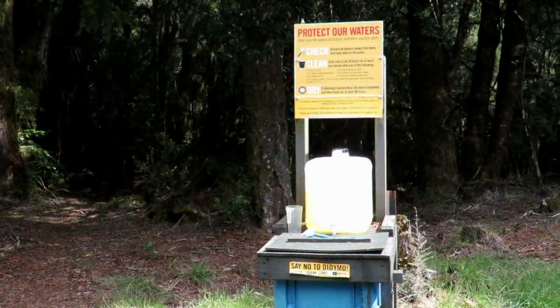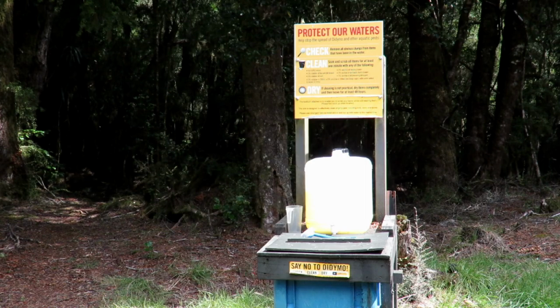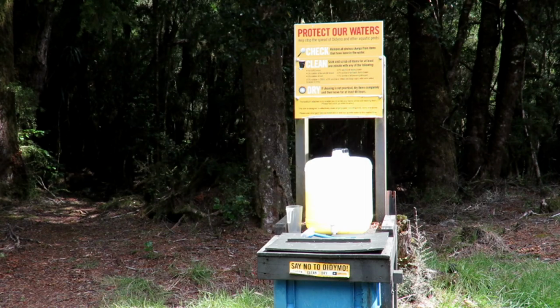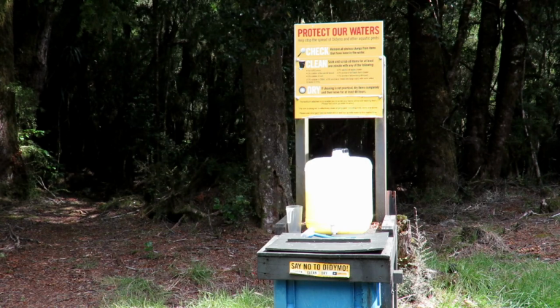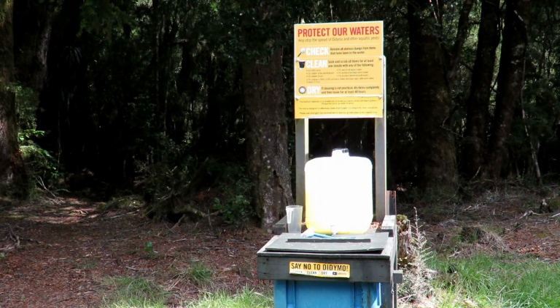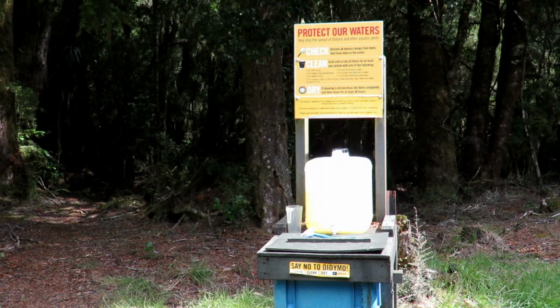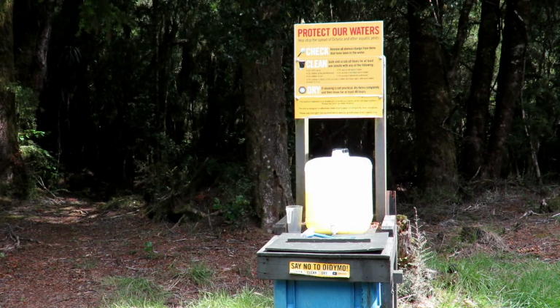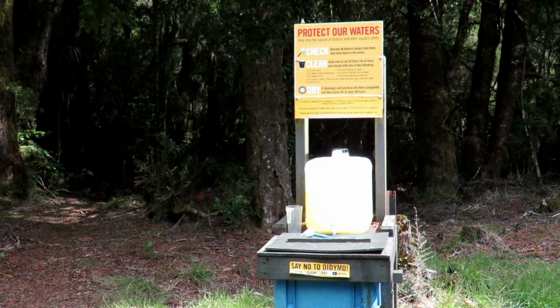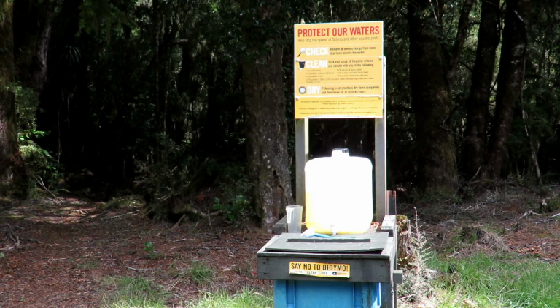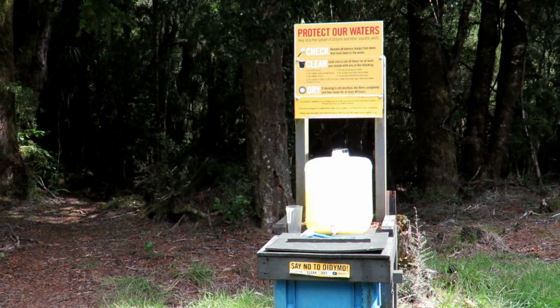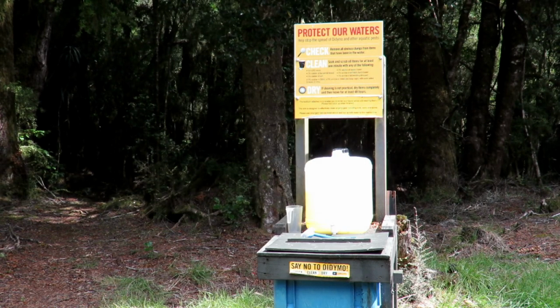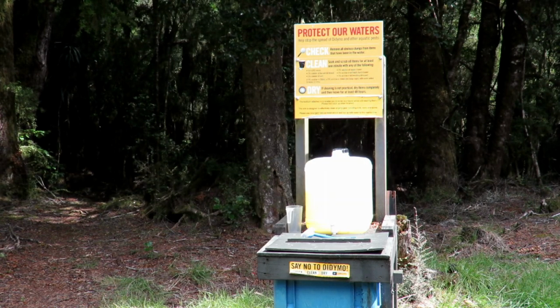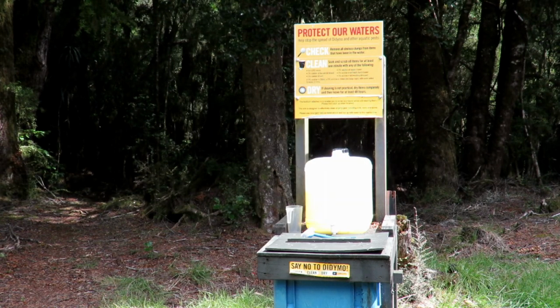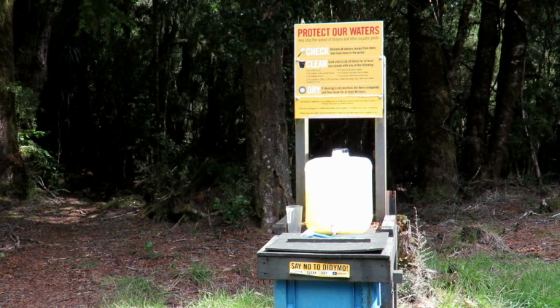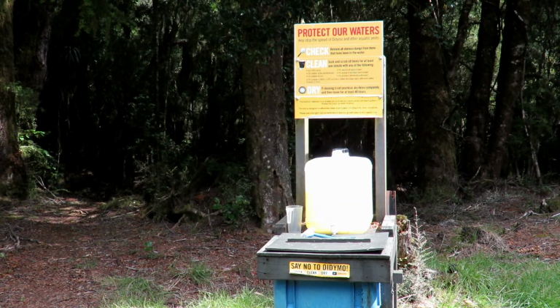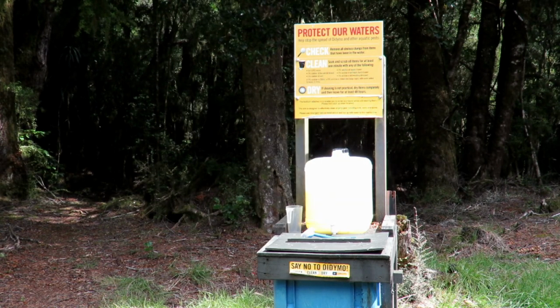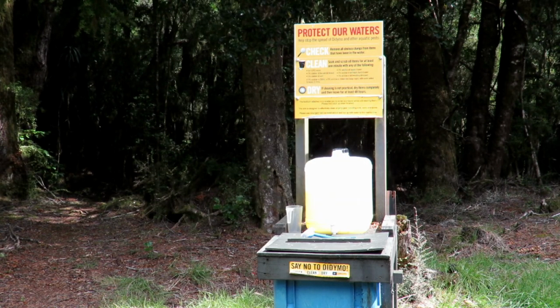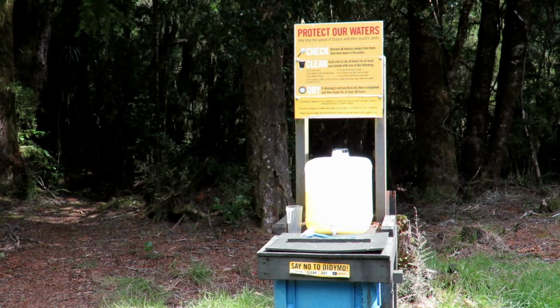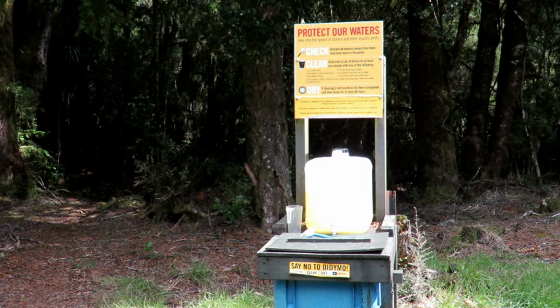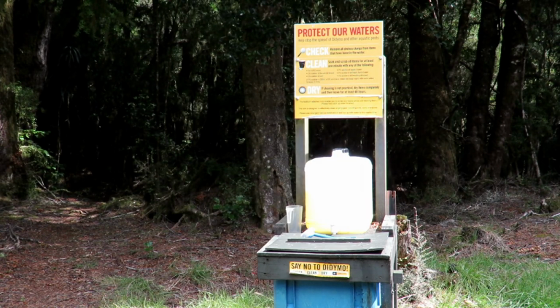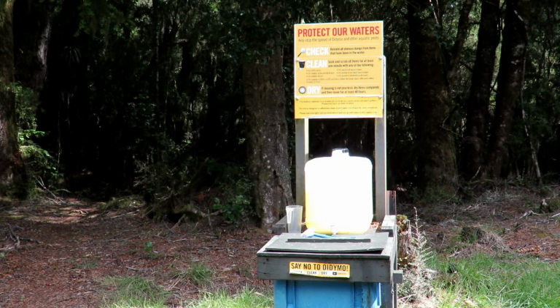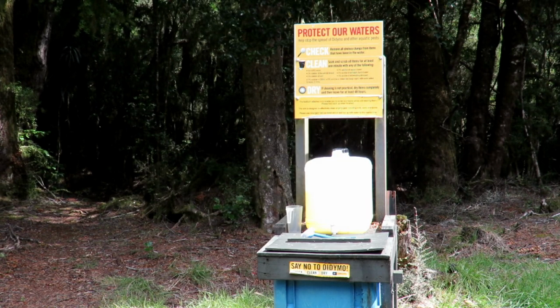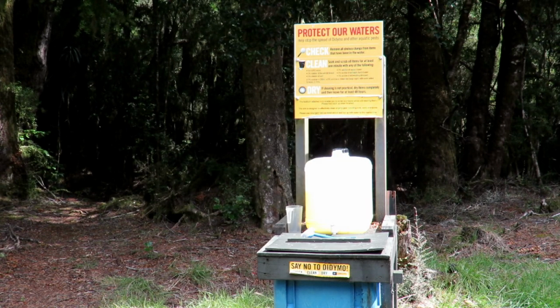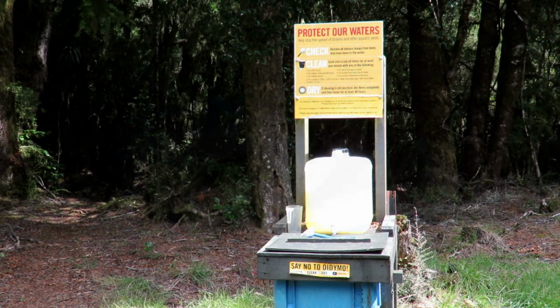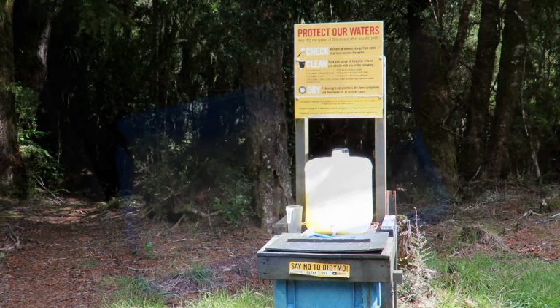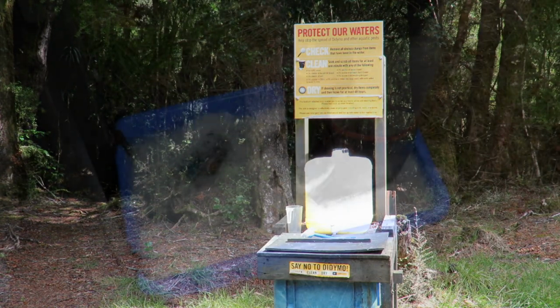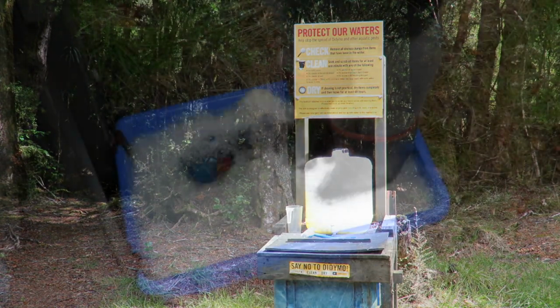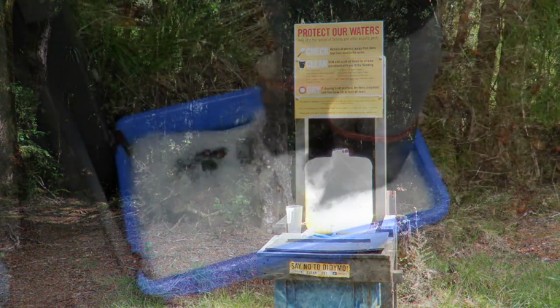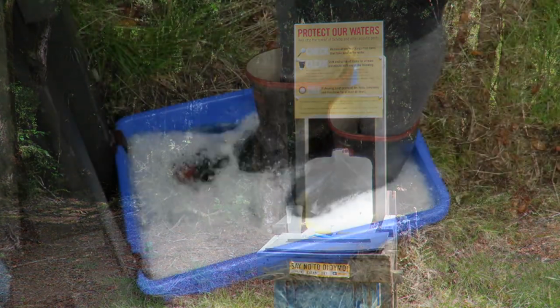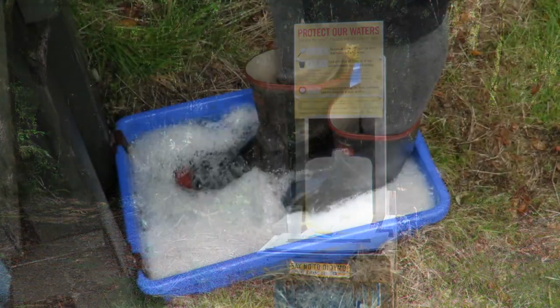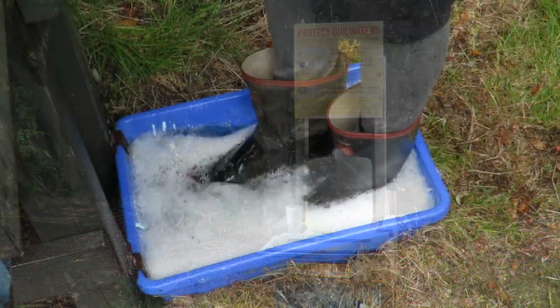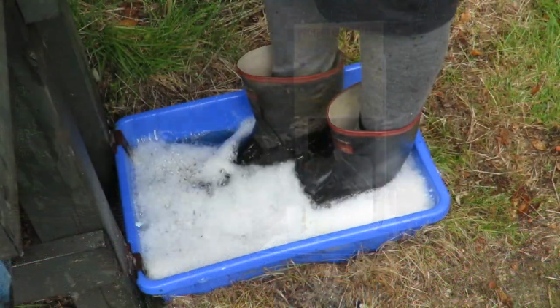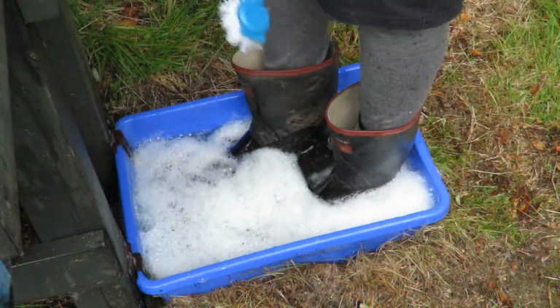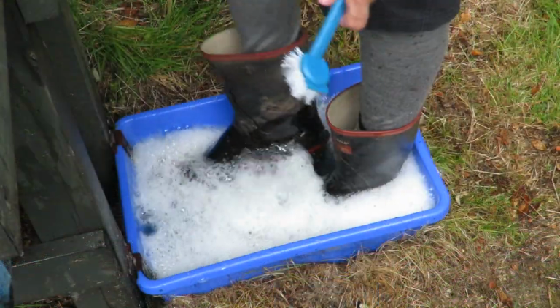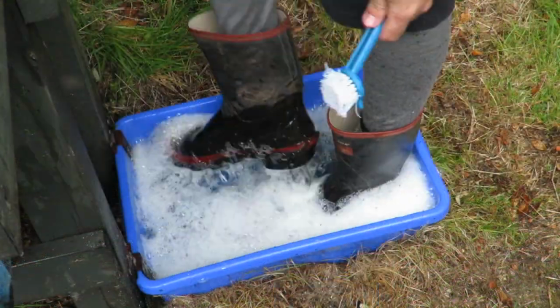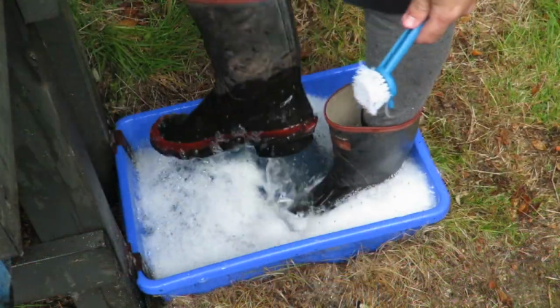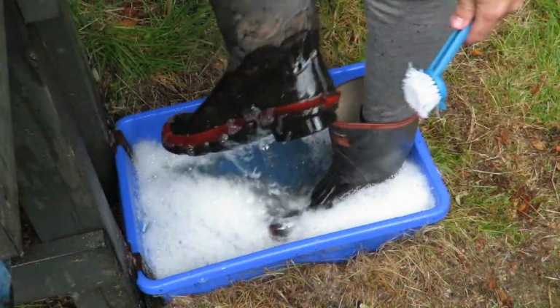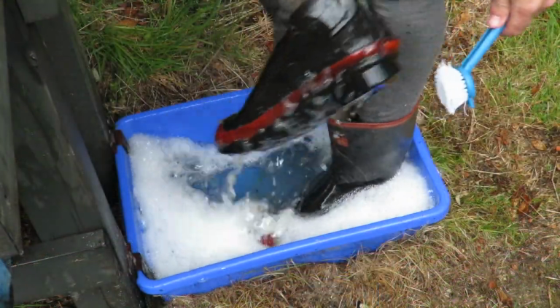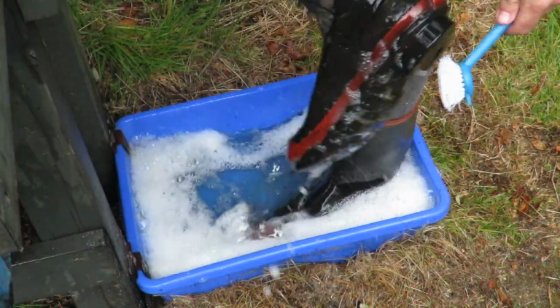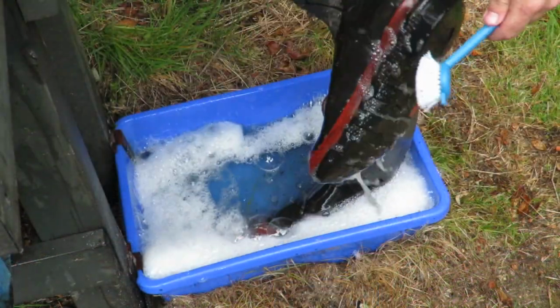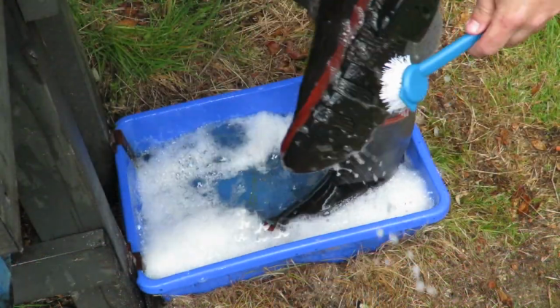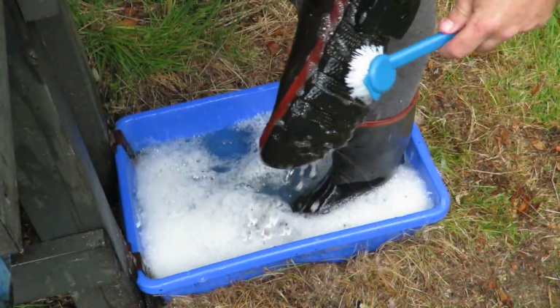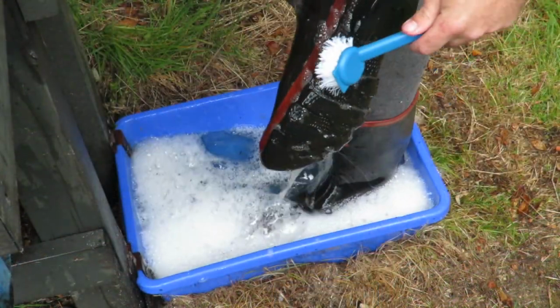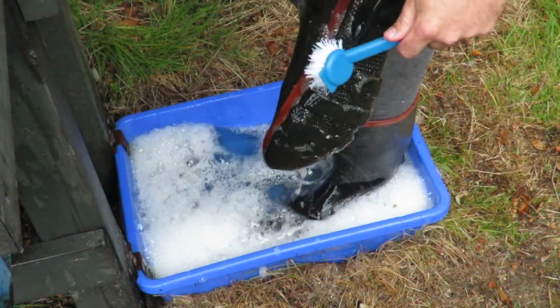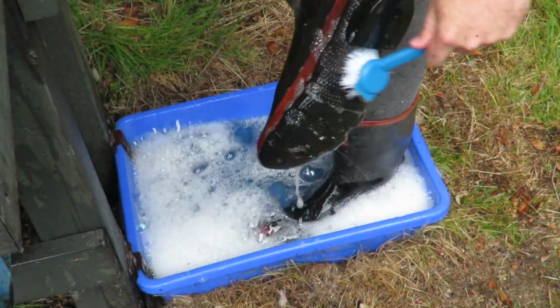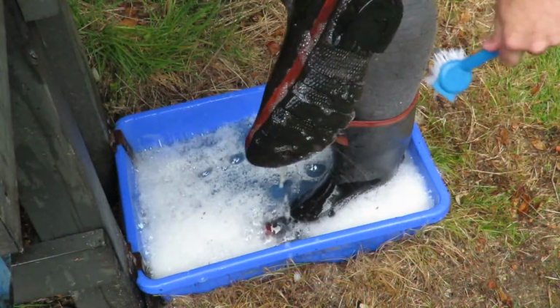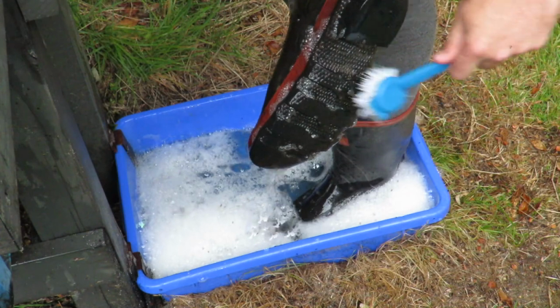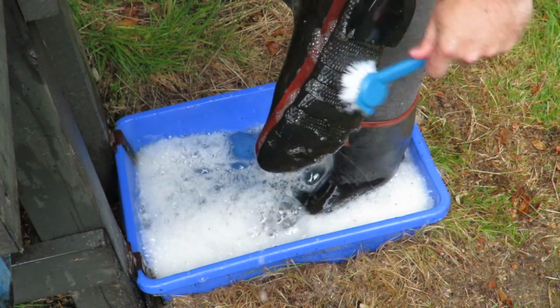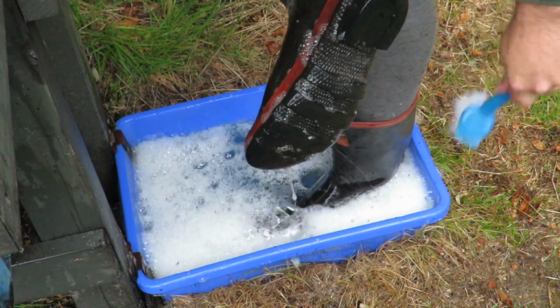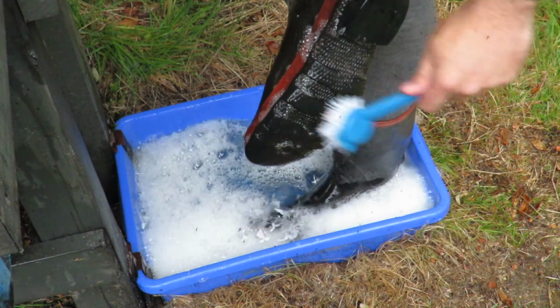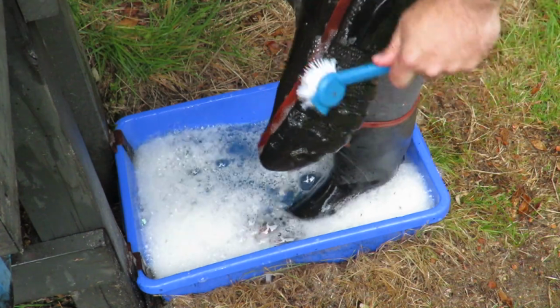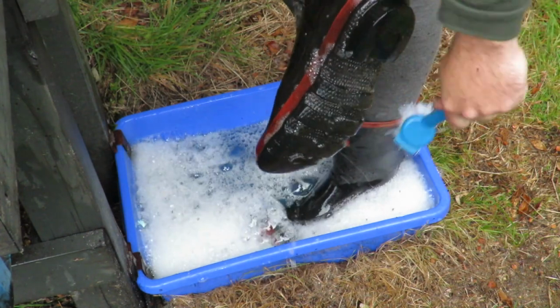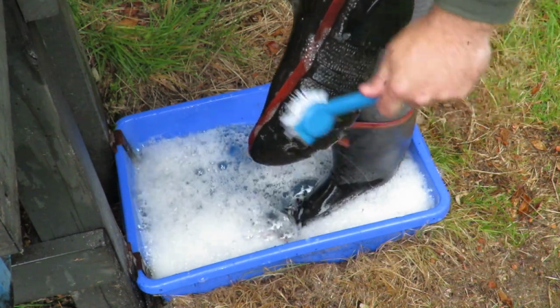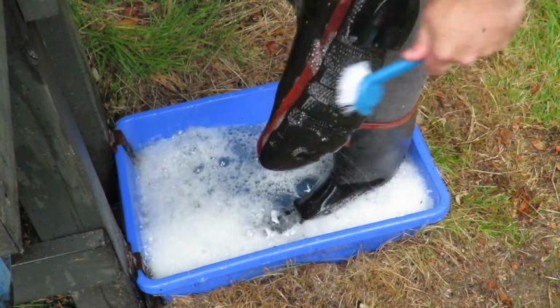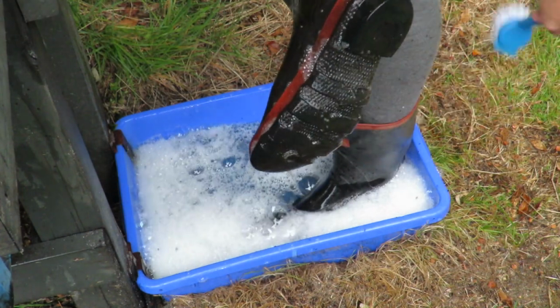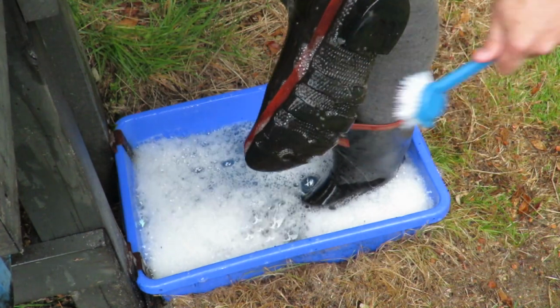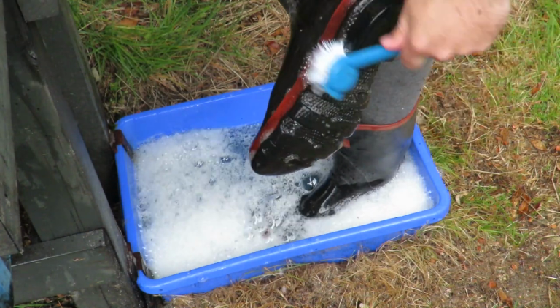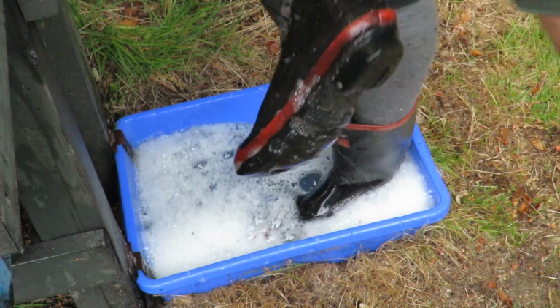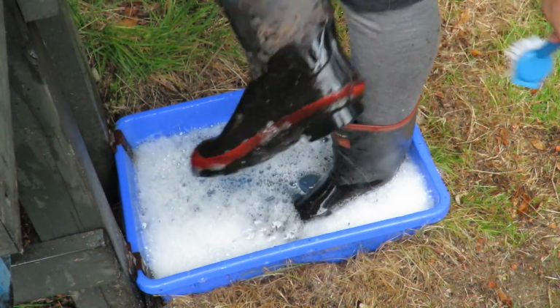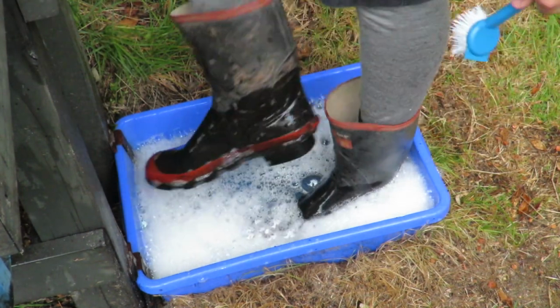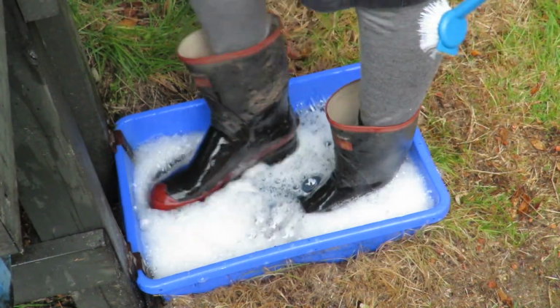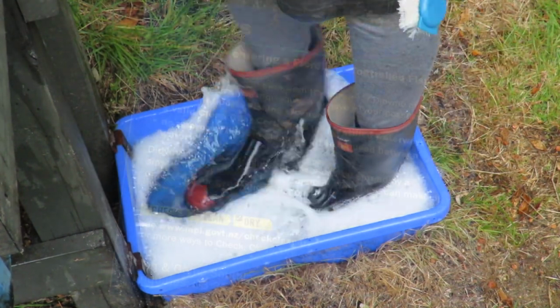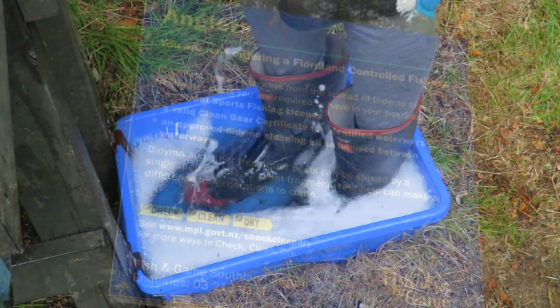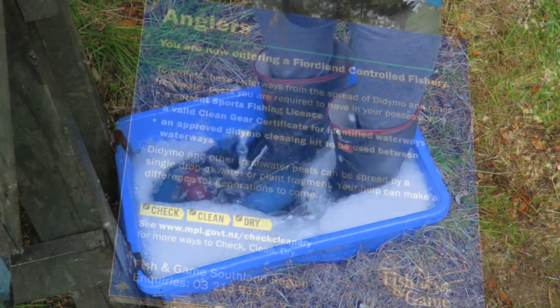Some of the blocks have Check Clean Dry stations by the huts as you make your way up river. Give your gear a clean before you head up.